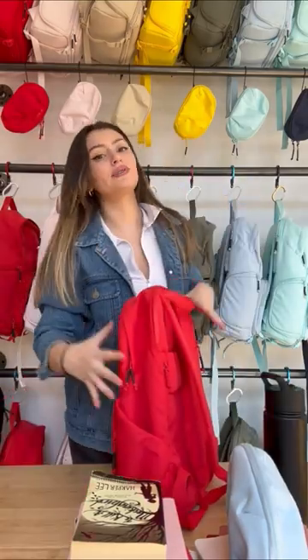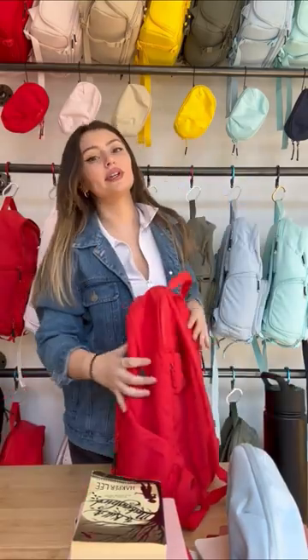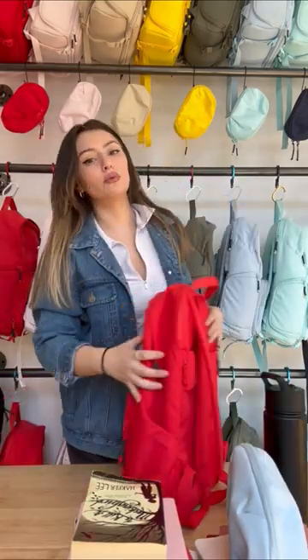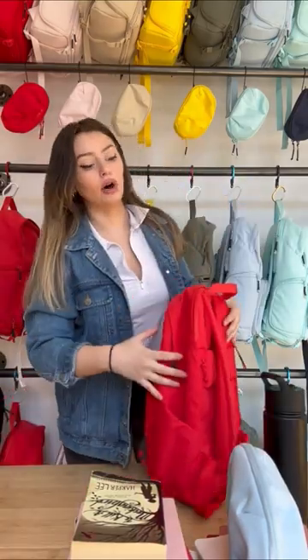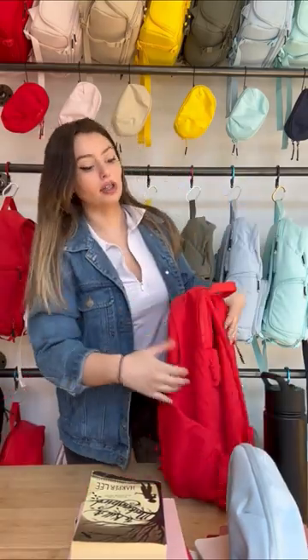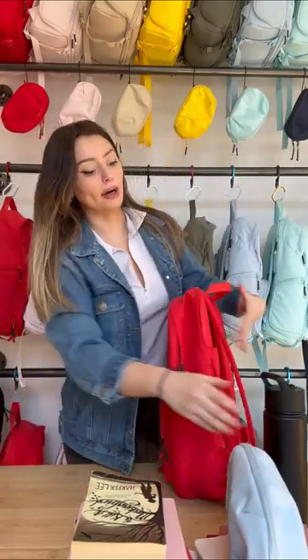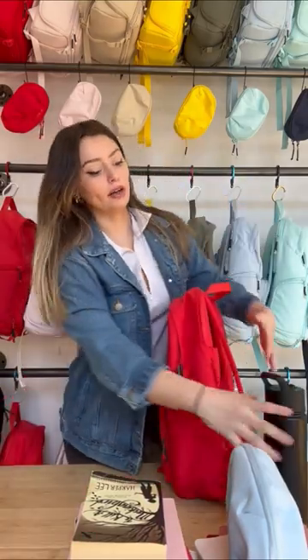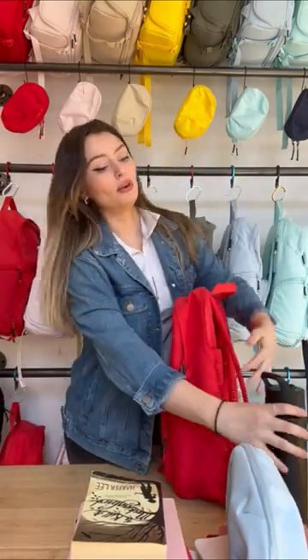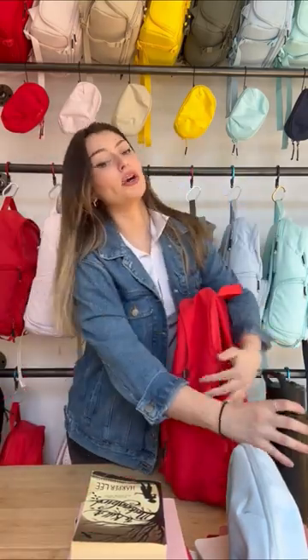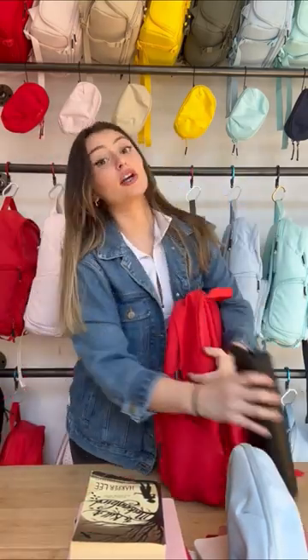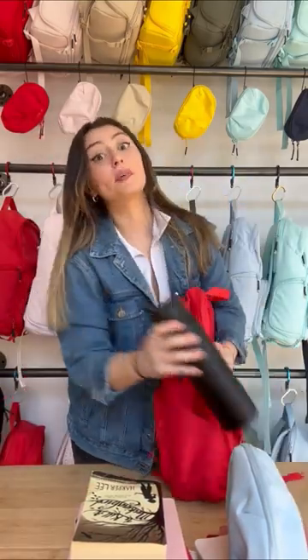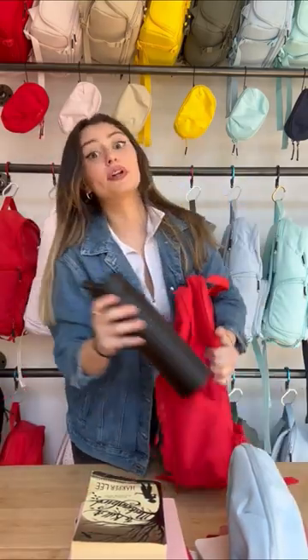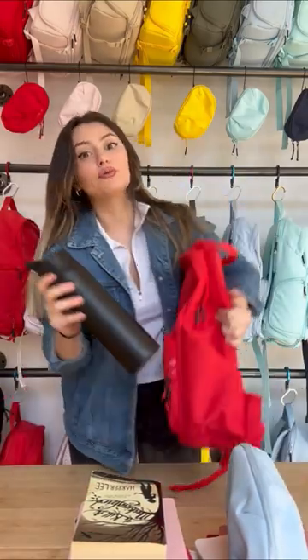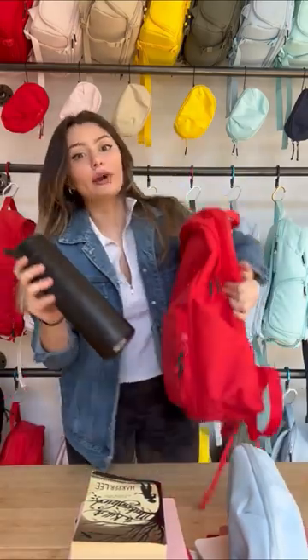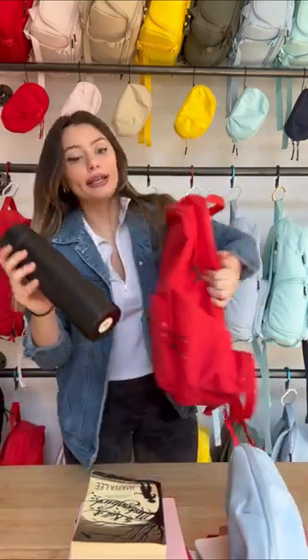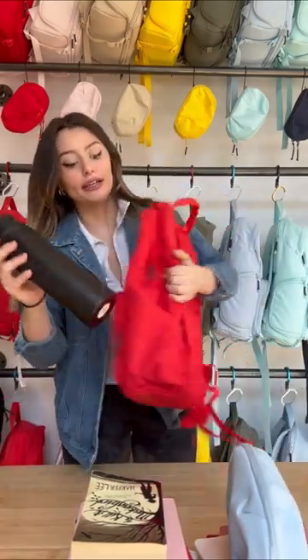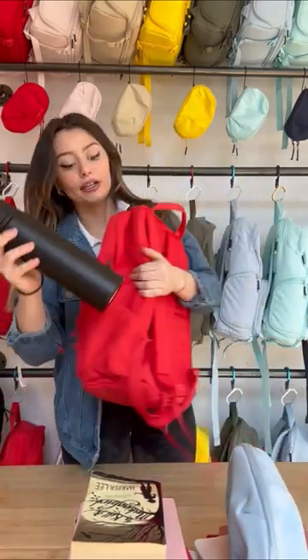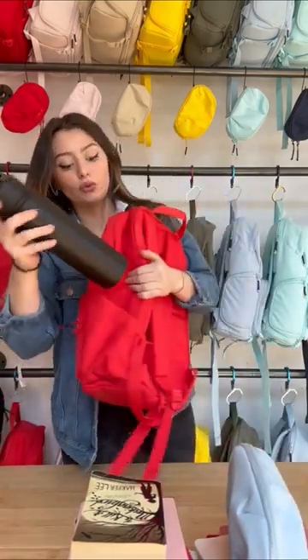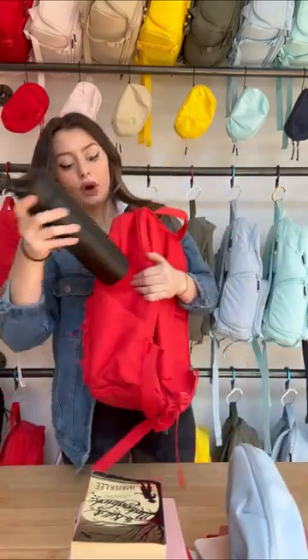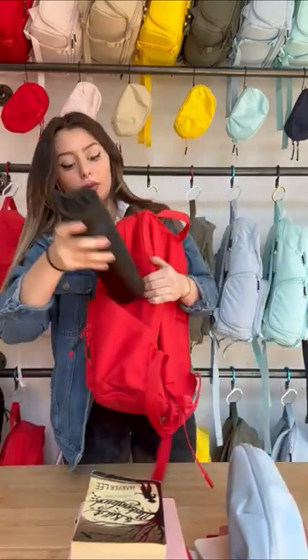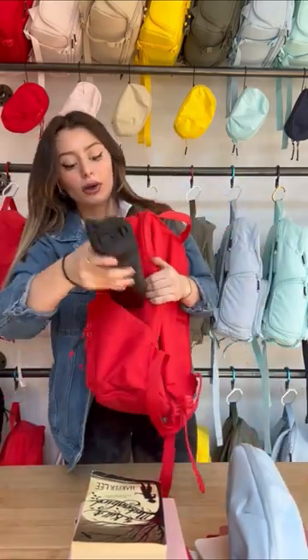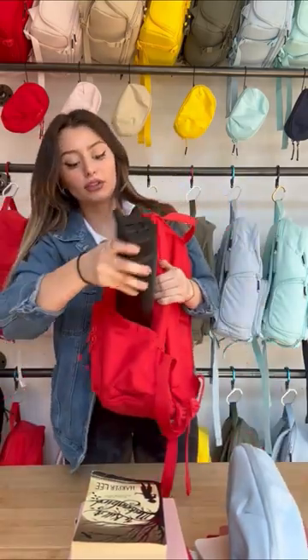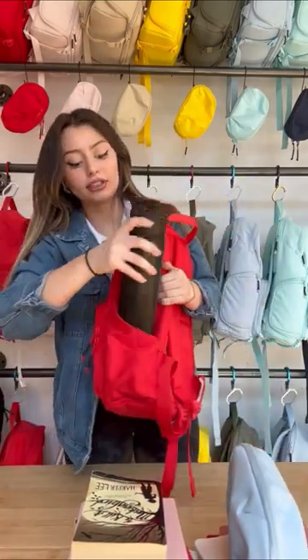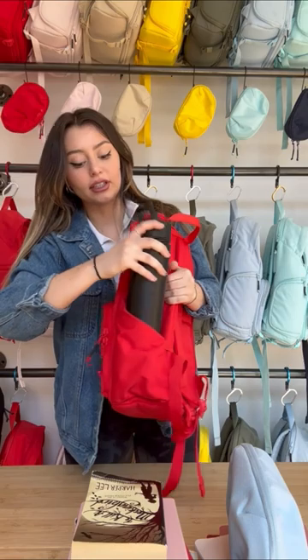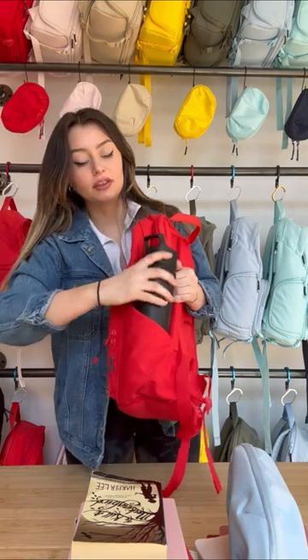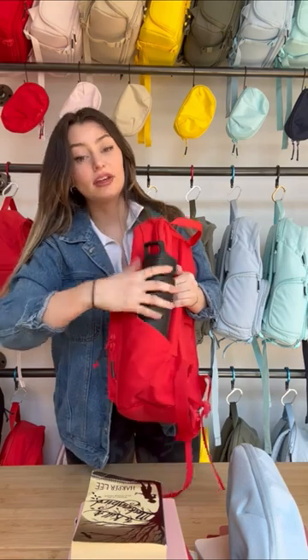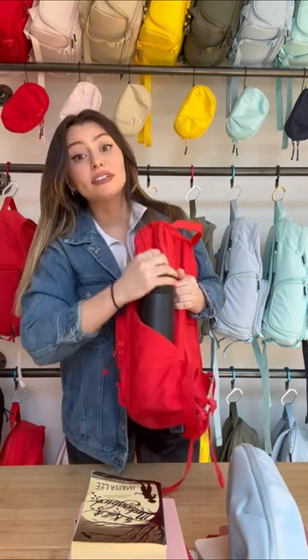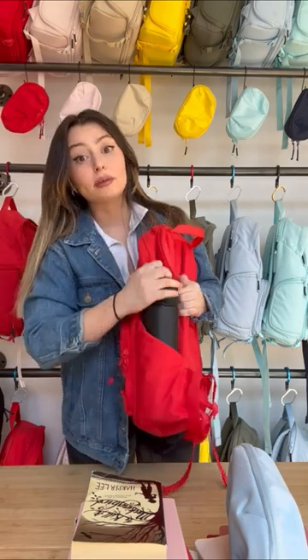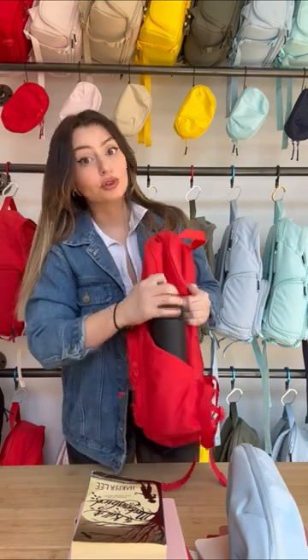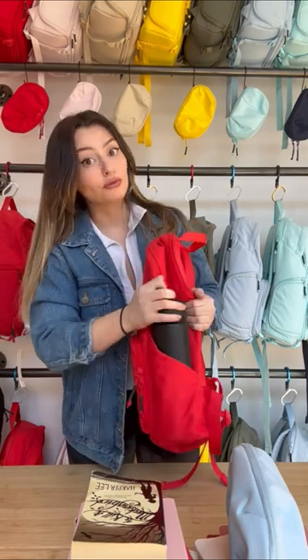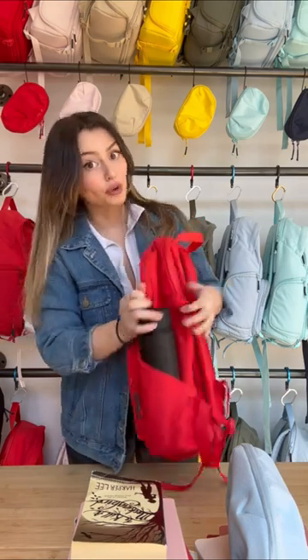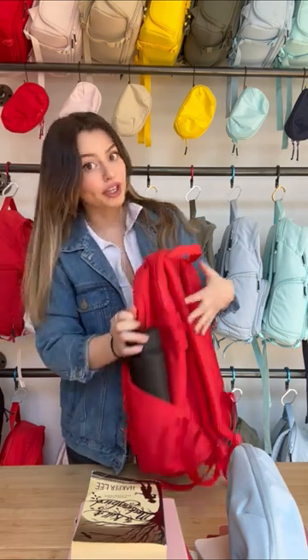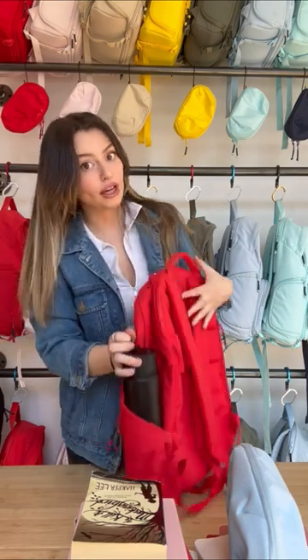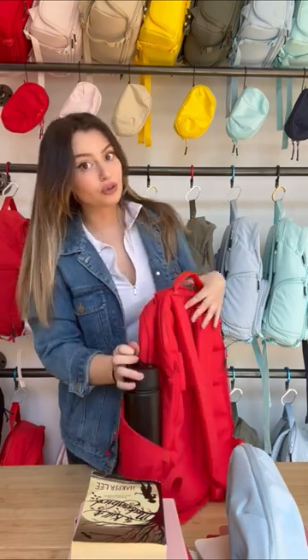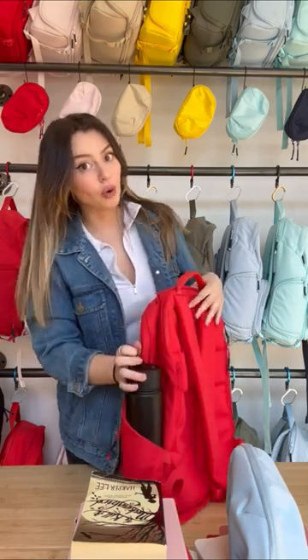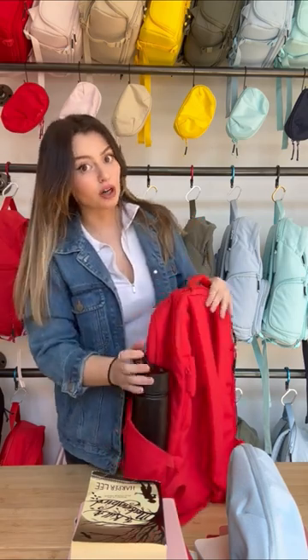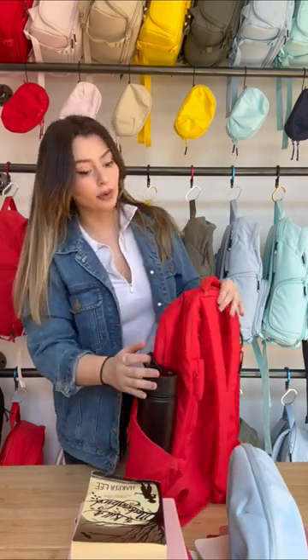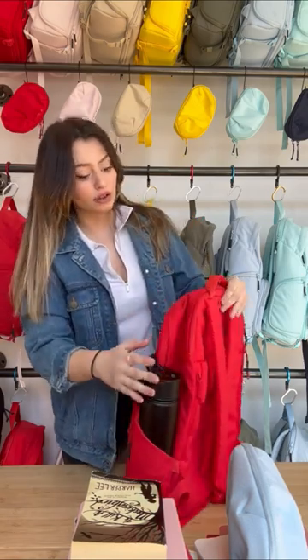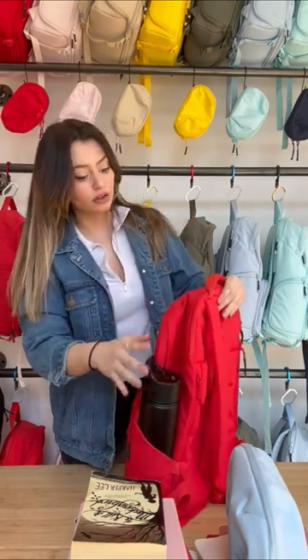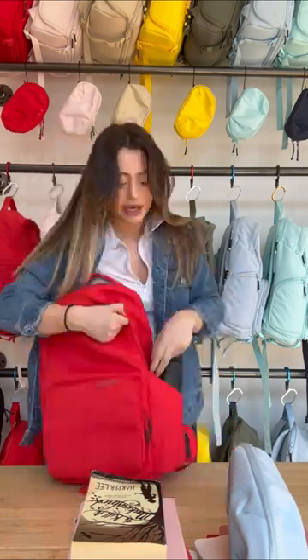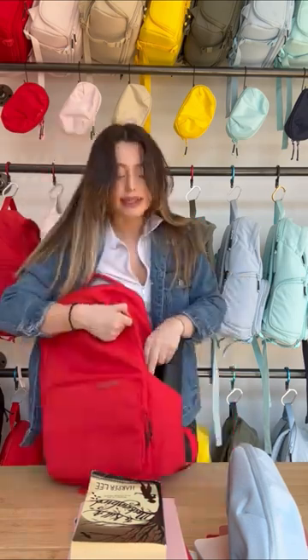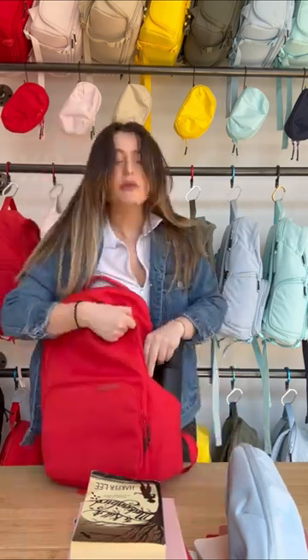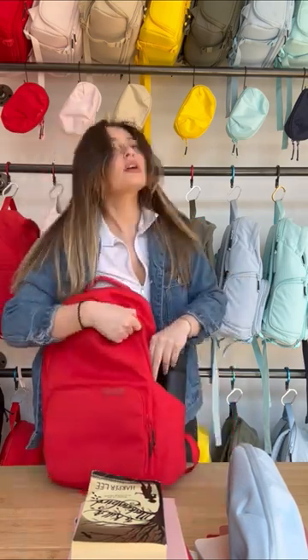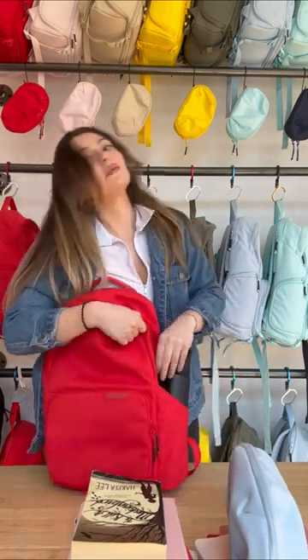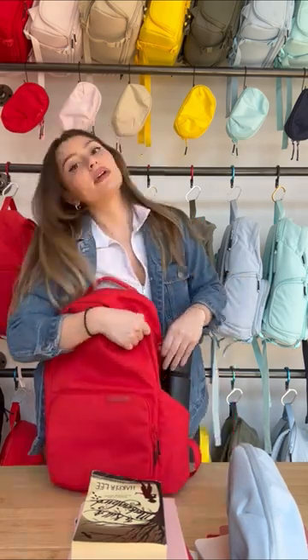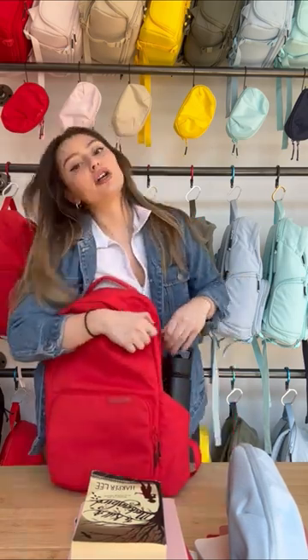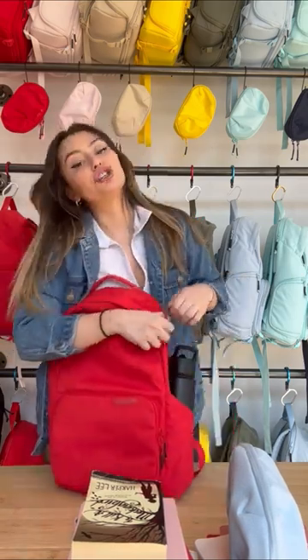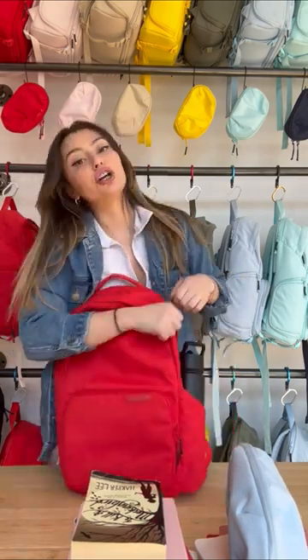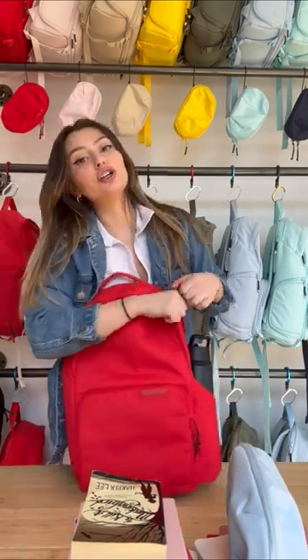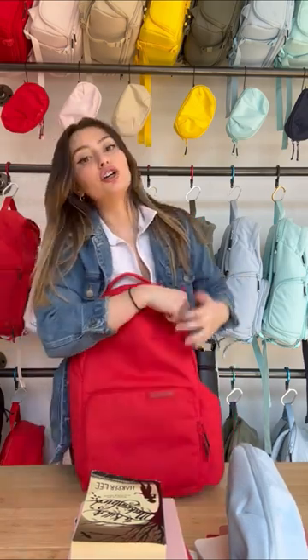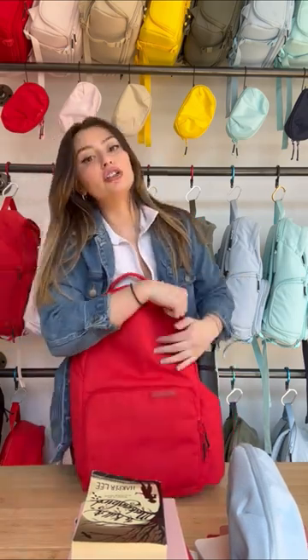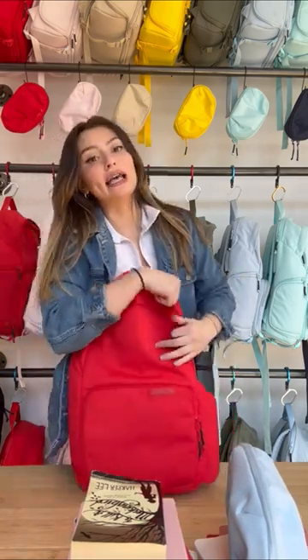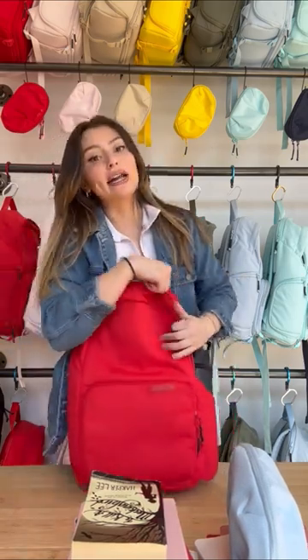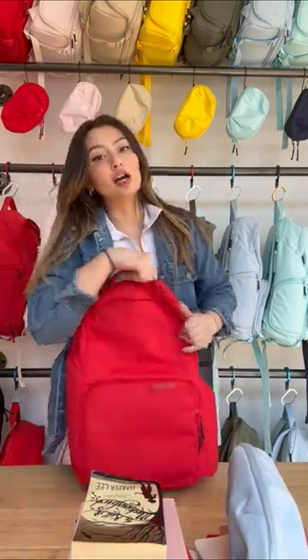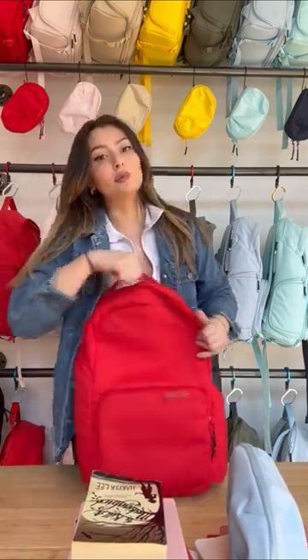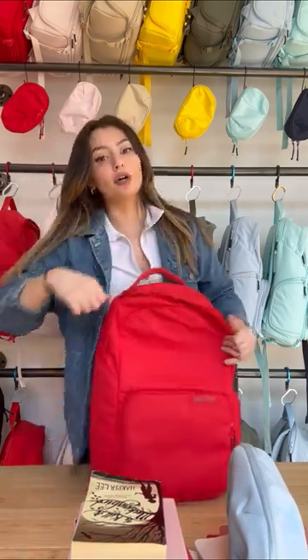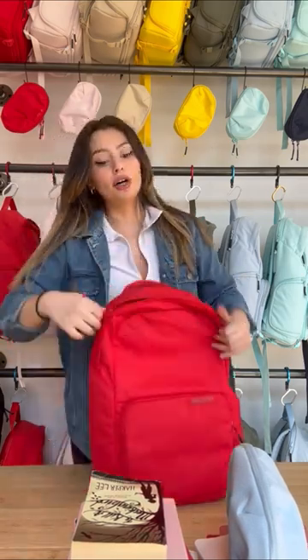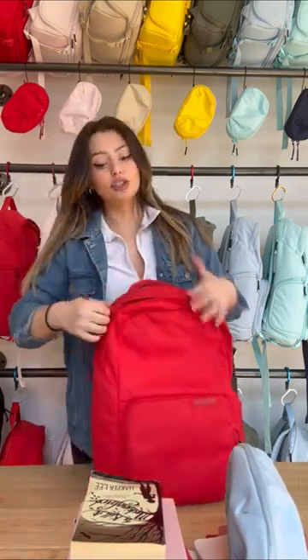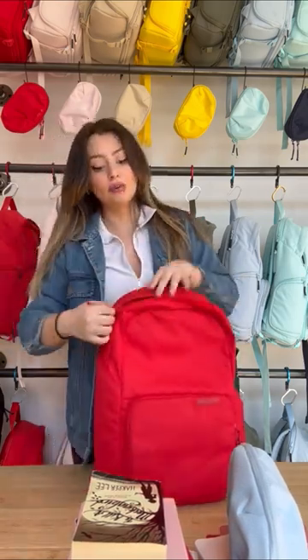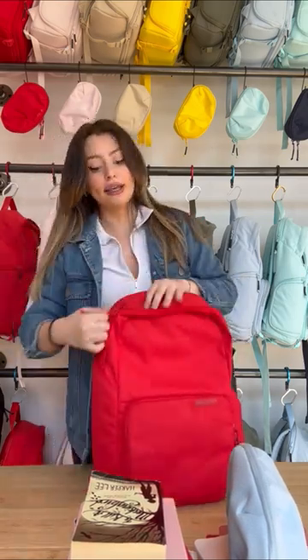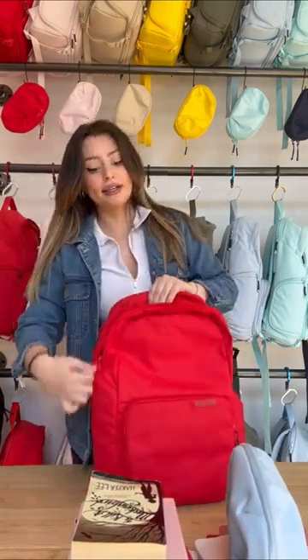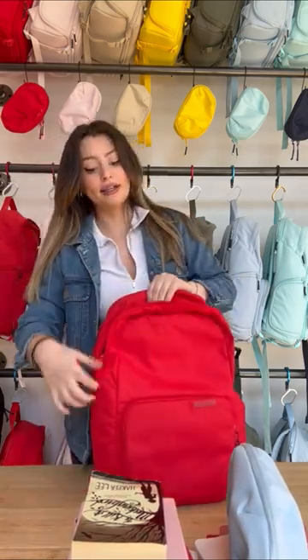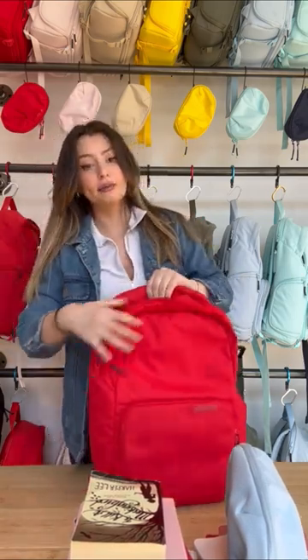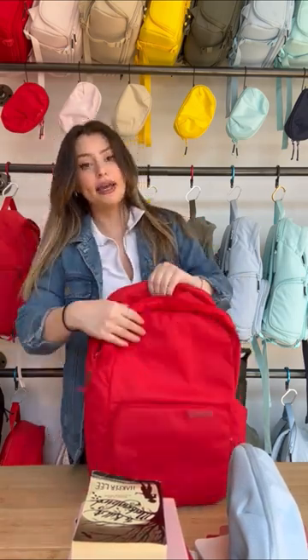We're going to start off with our water bottle — we're going to put it right here in the water bottle sleeve. It fits up to a 40 ounce water bottle. And then we're going to put our journals and our books right here in the main compartment.